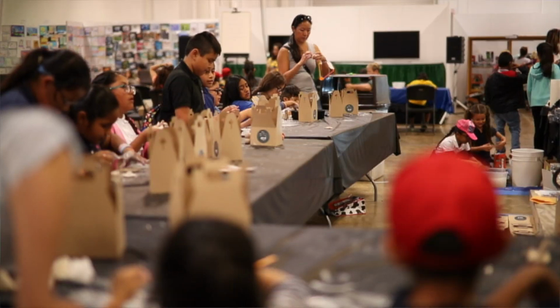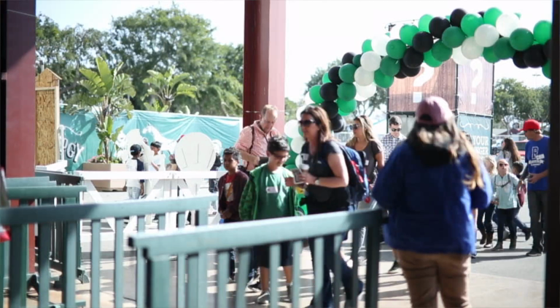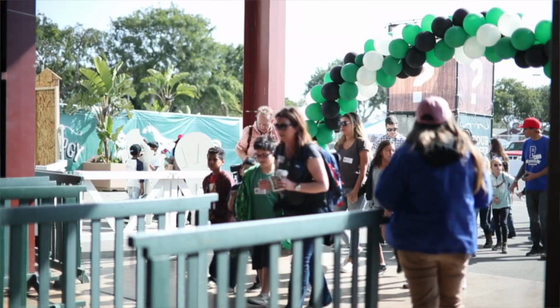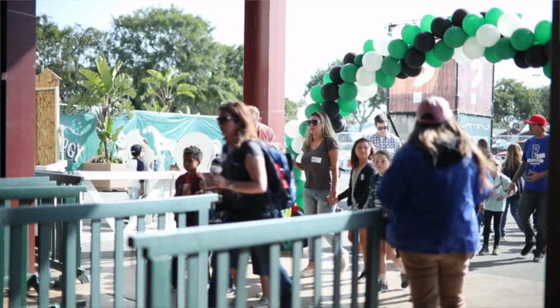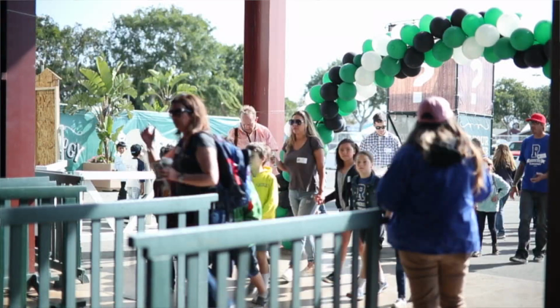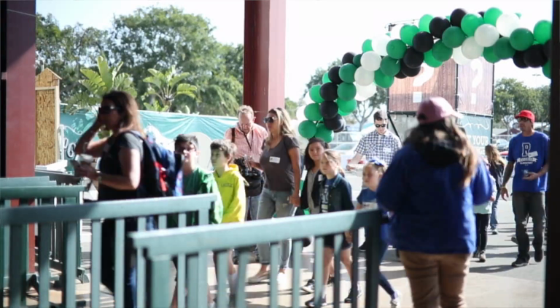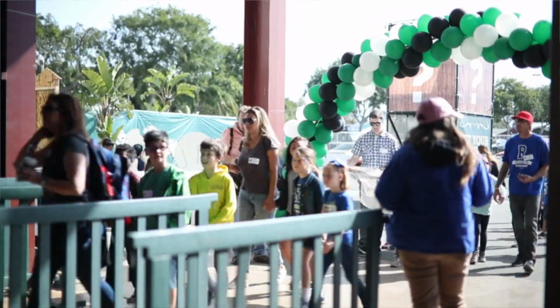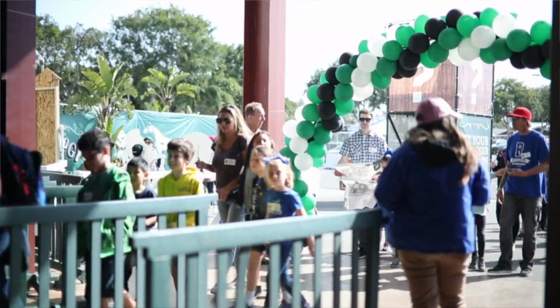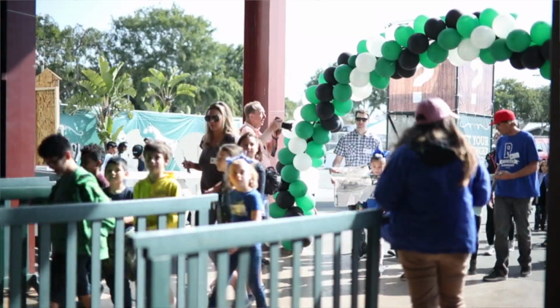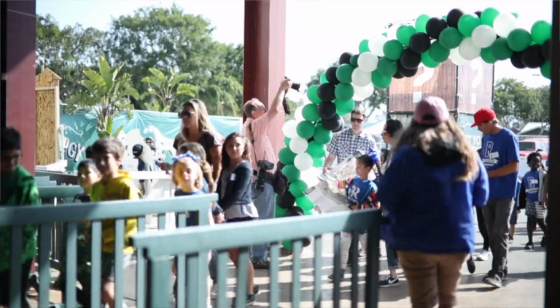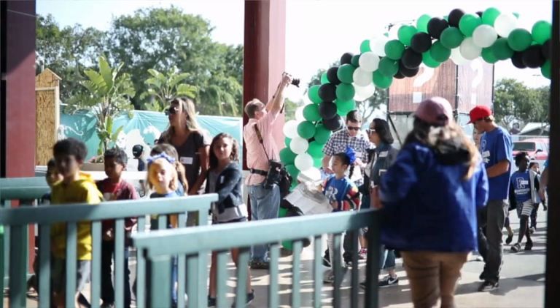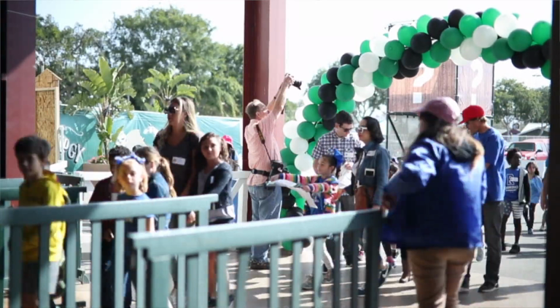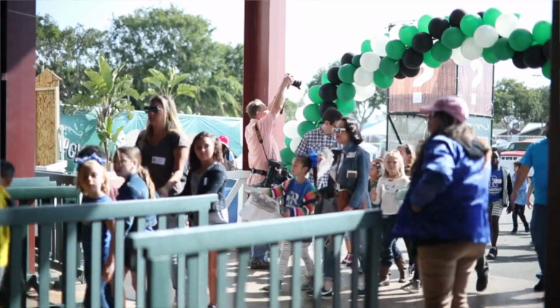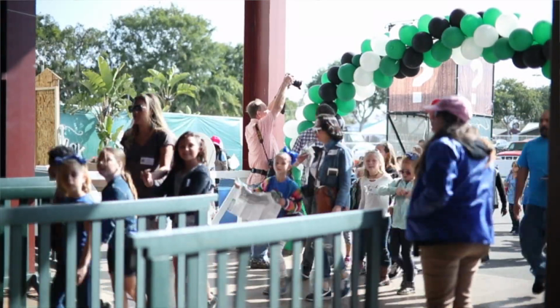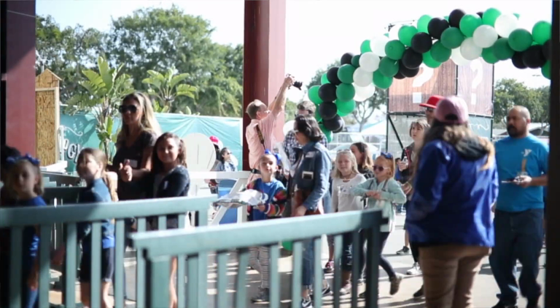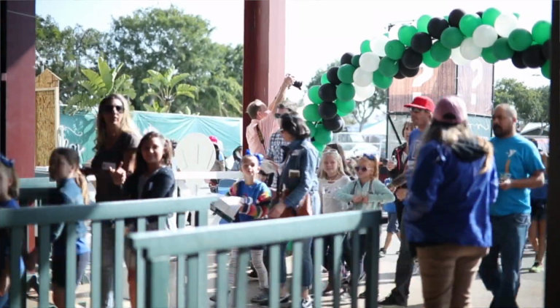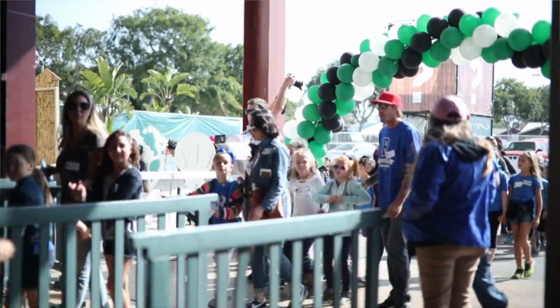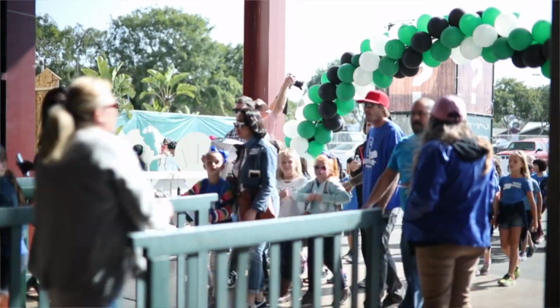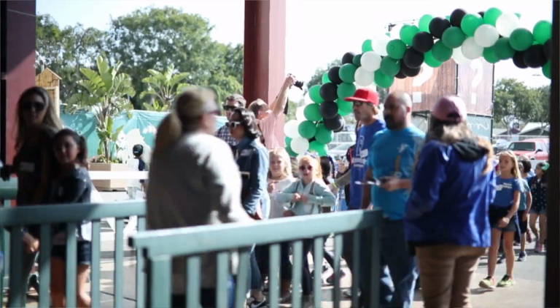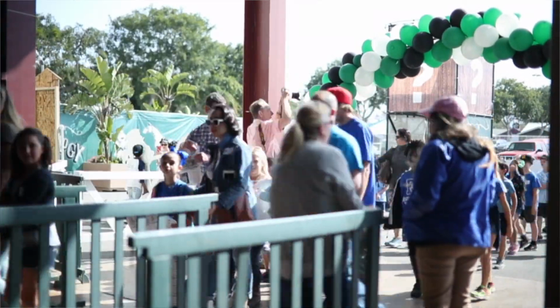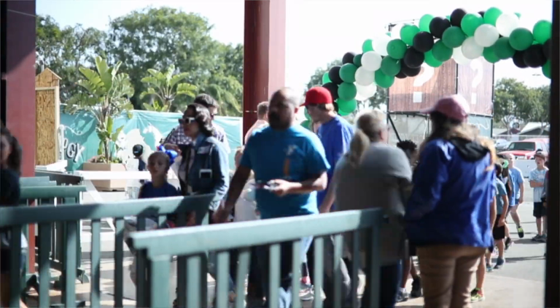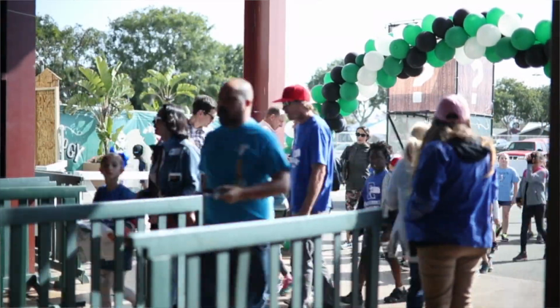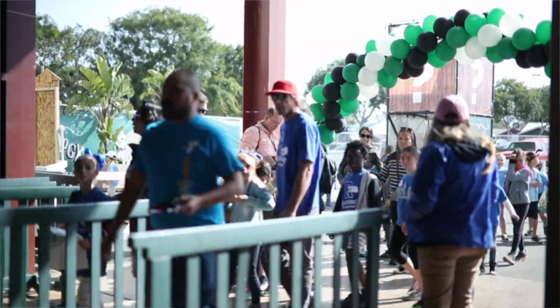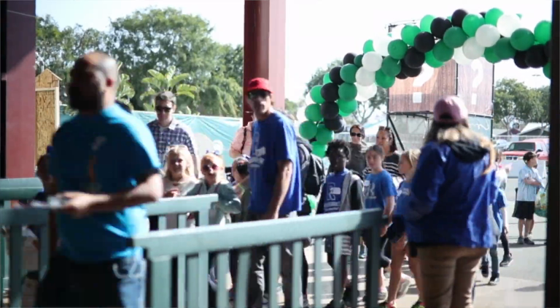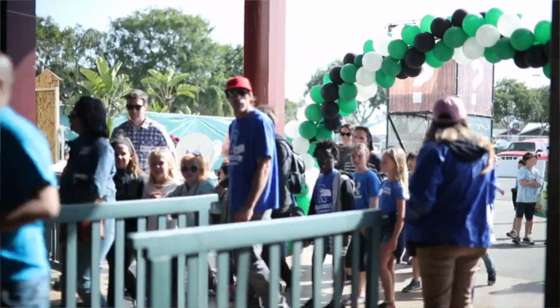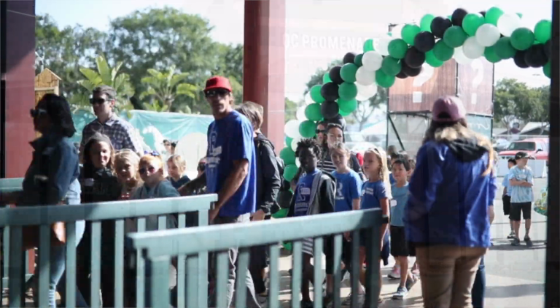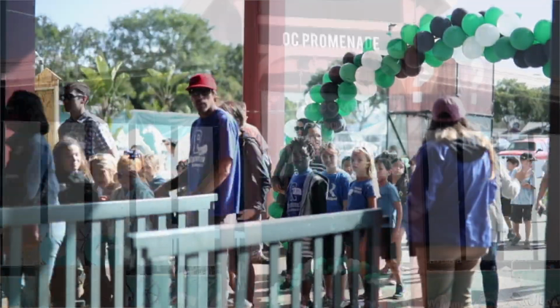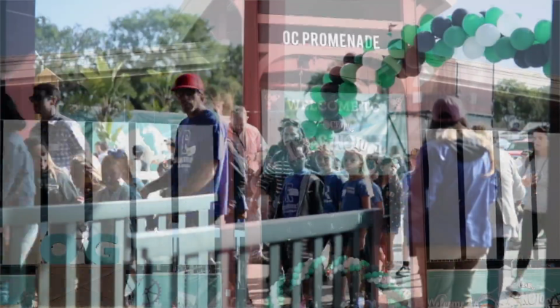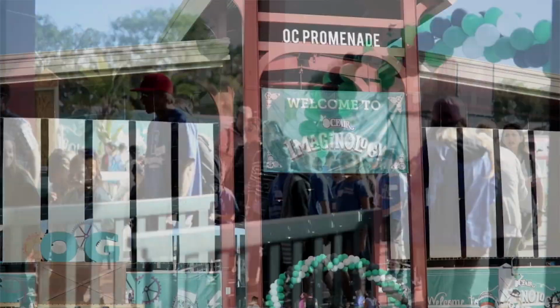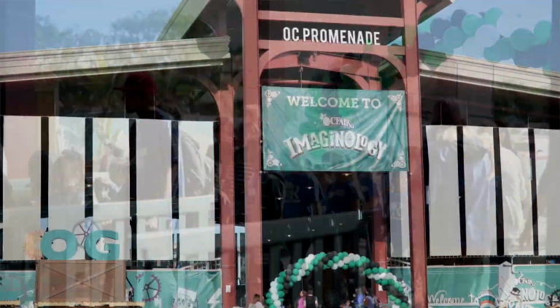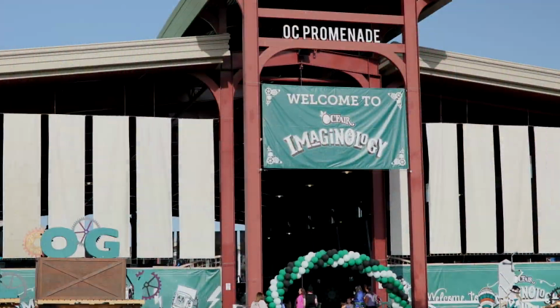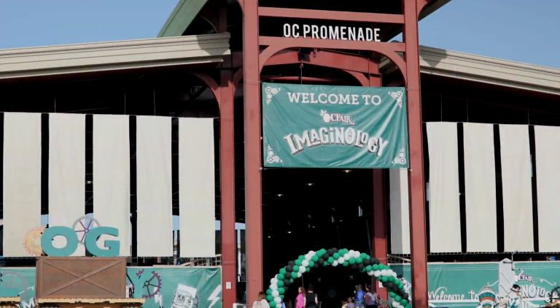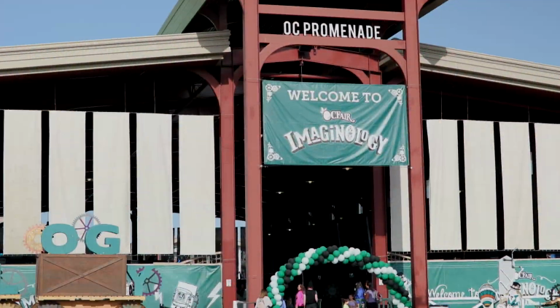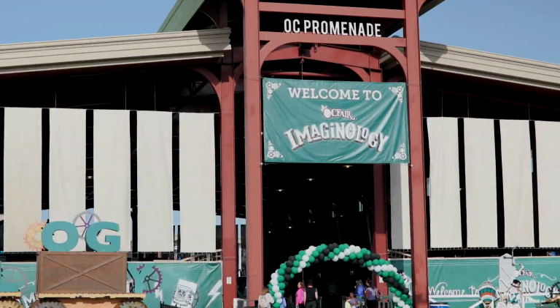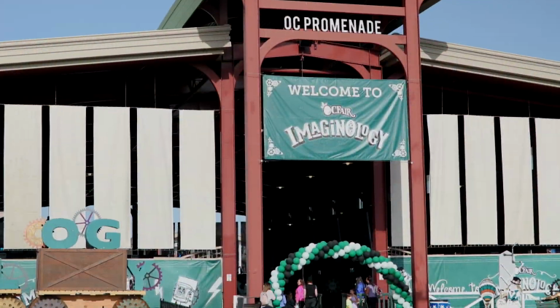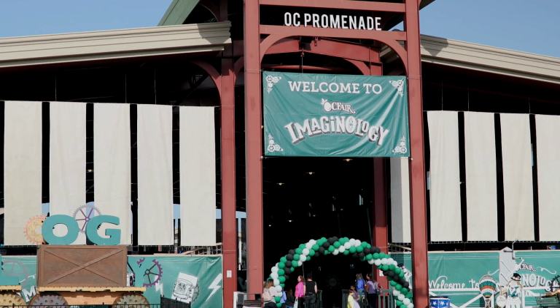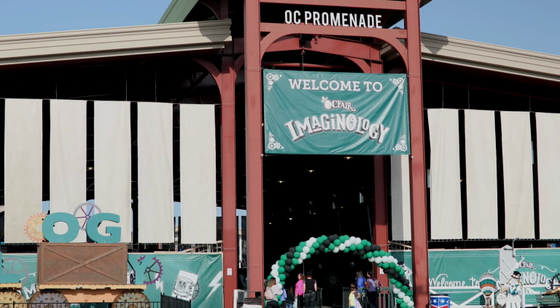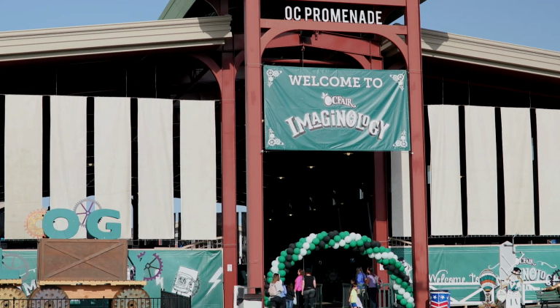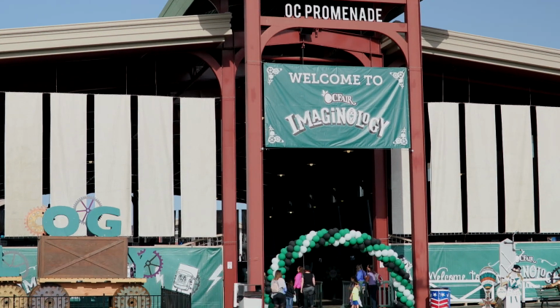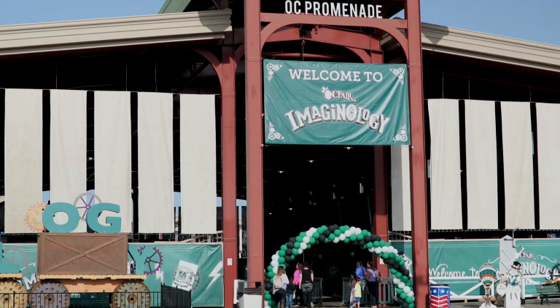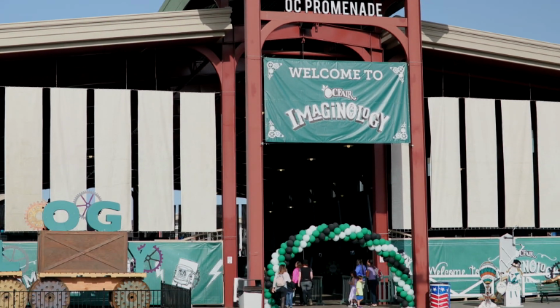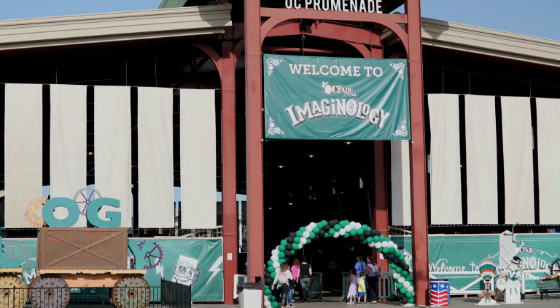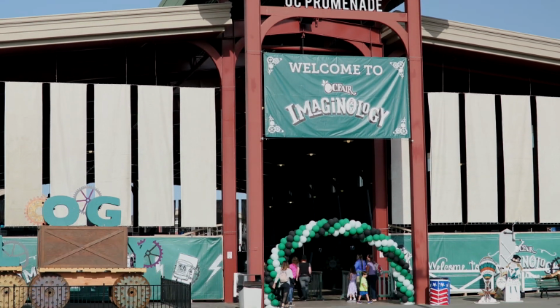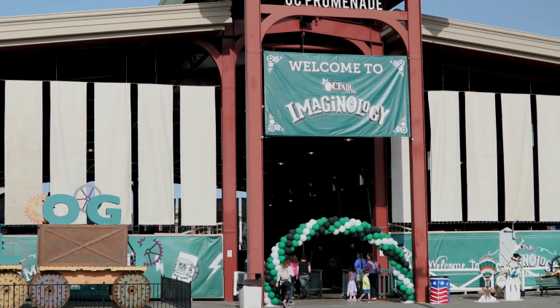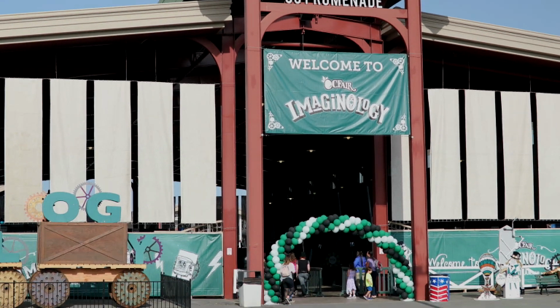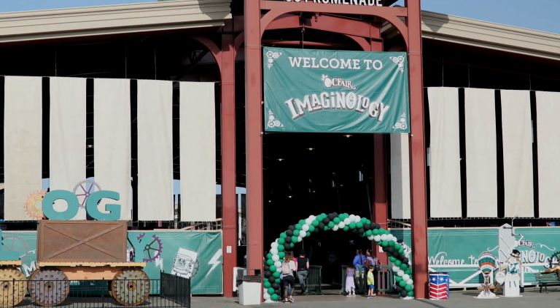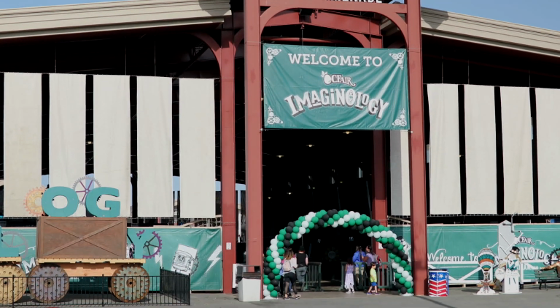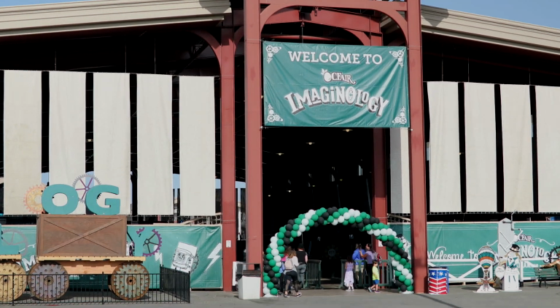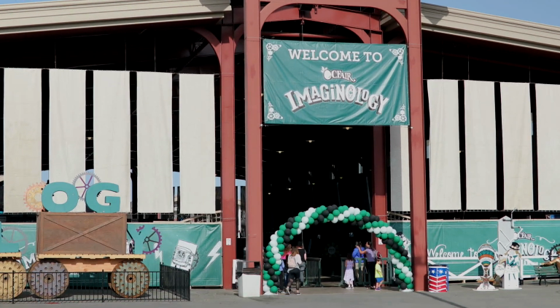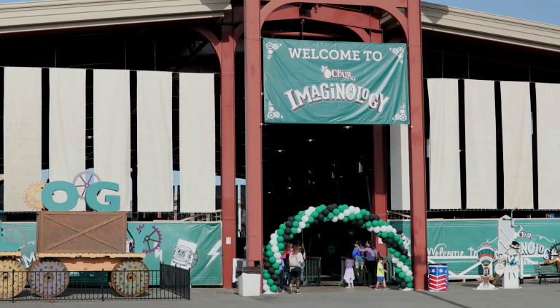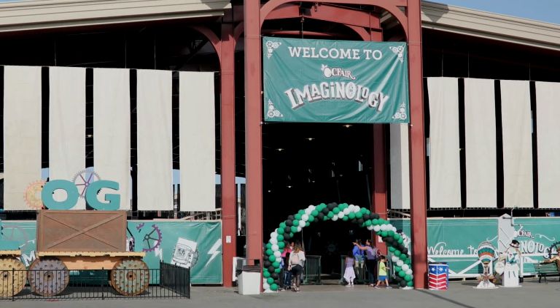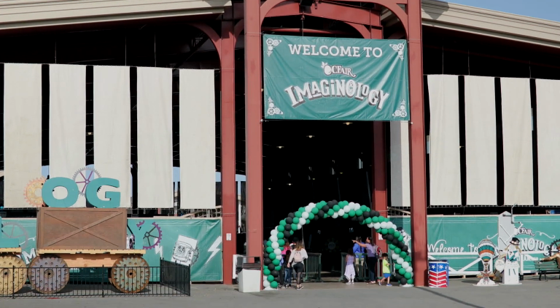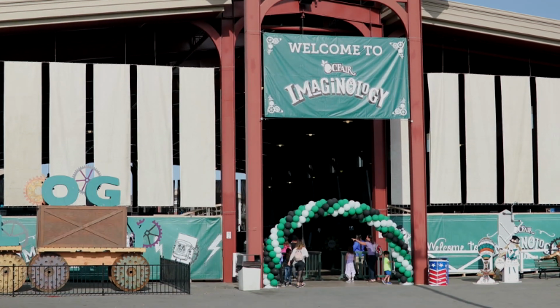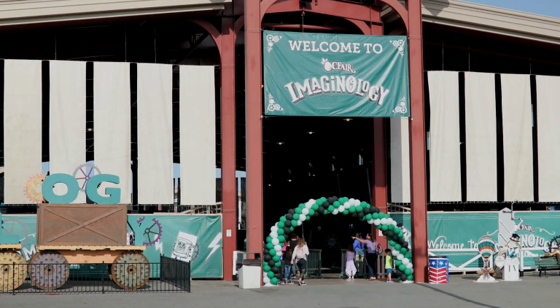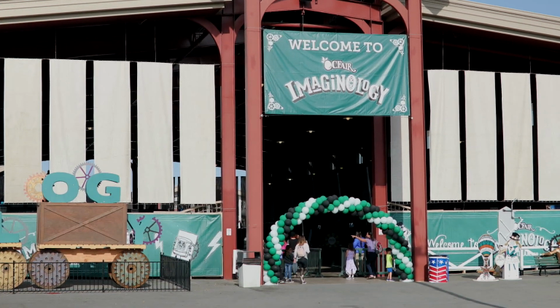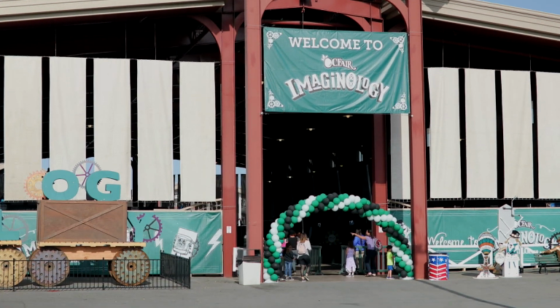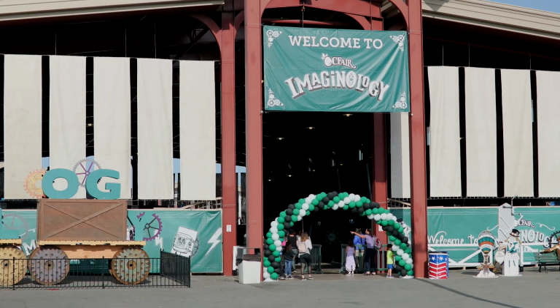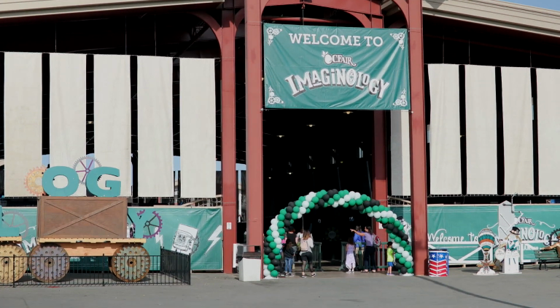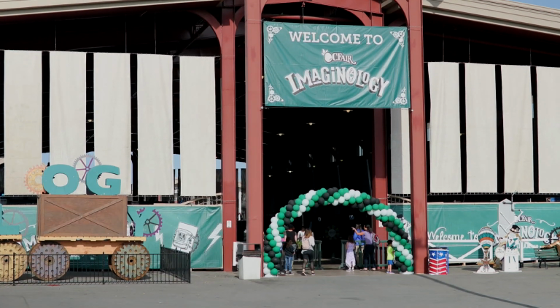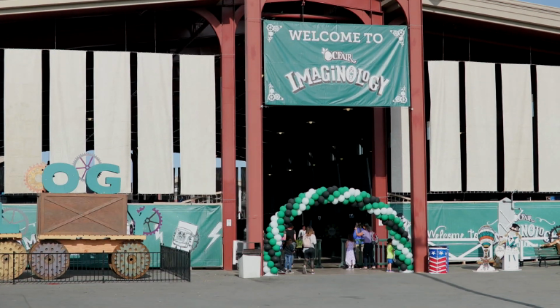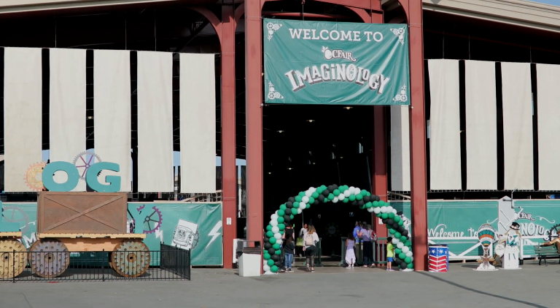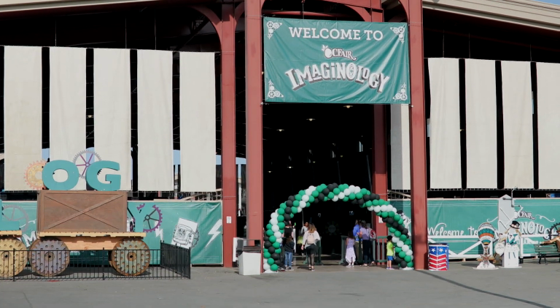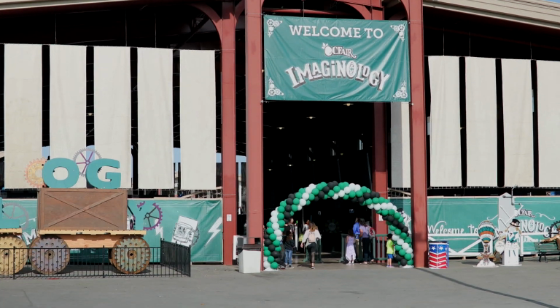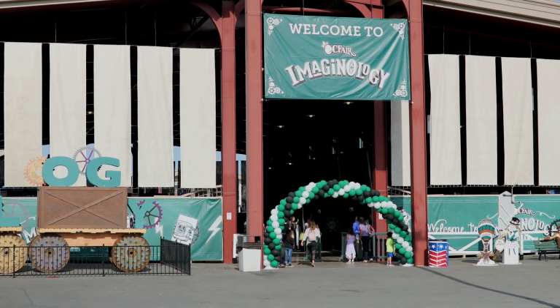Welcome to Imaginology, where kids can experience science, technology, engineering, and math.